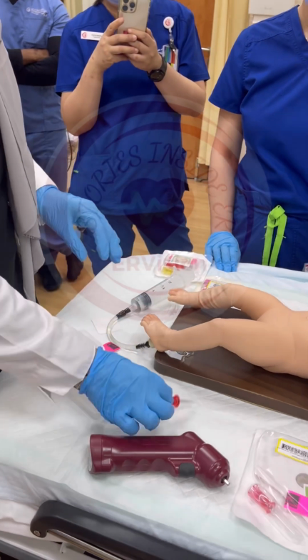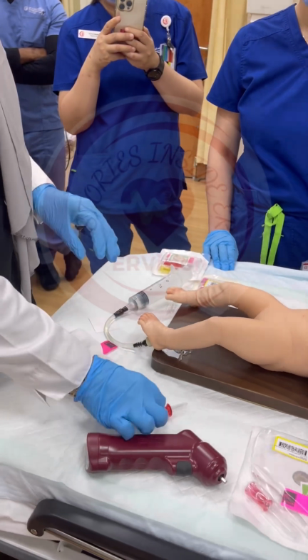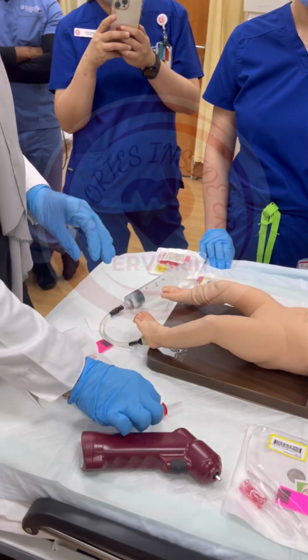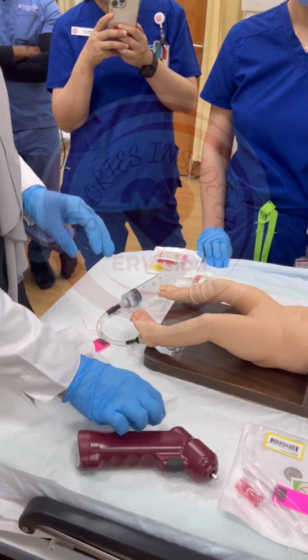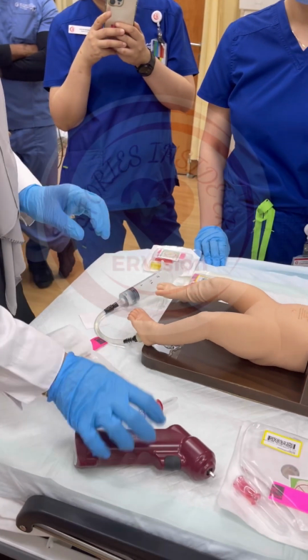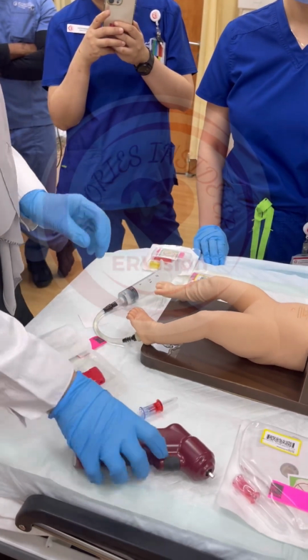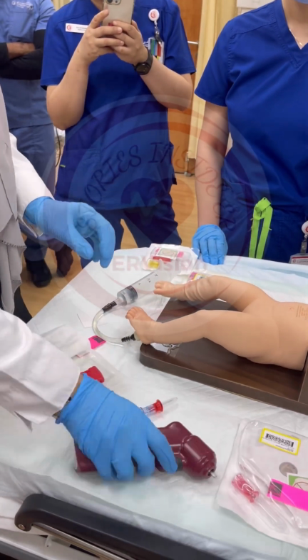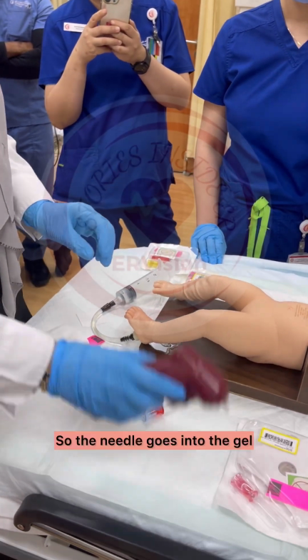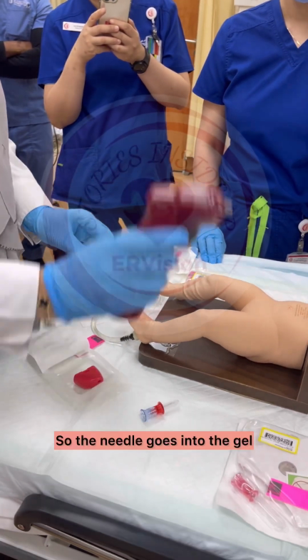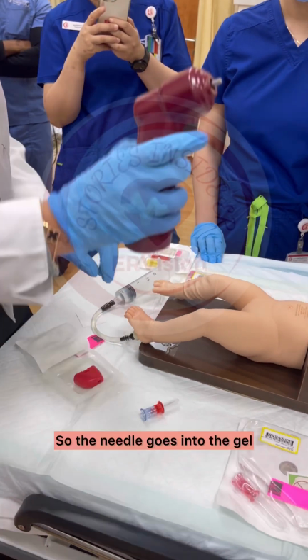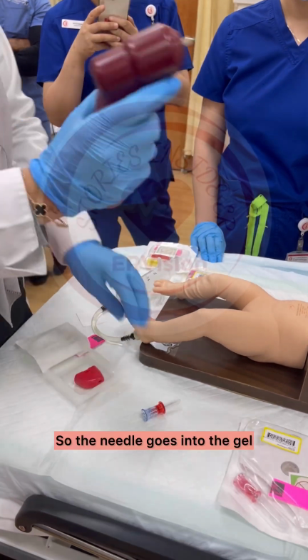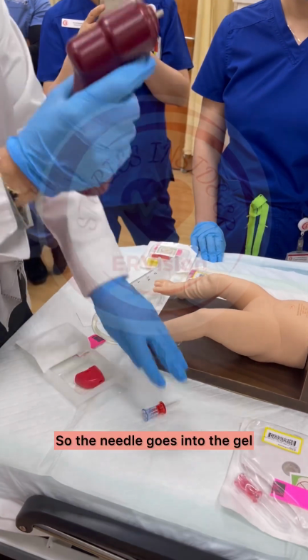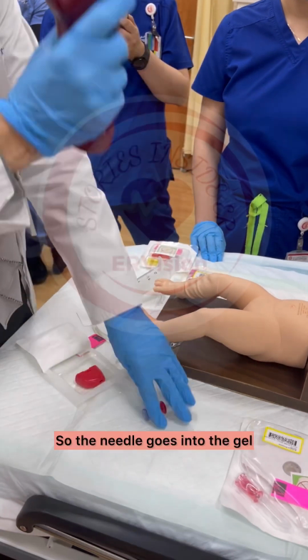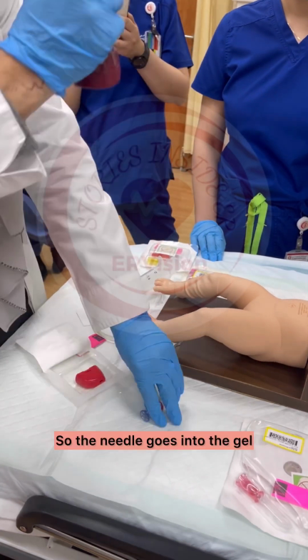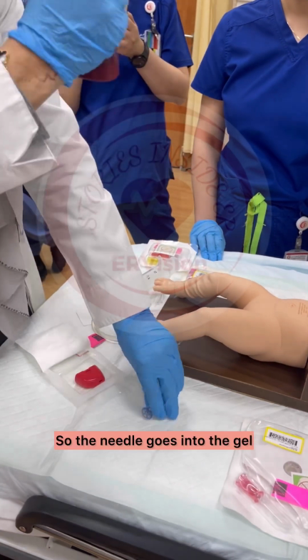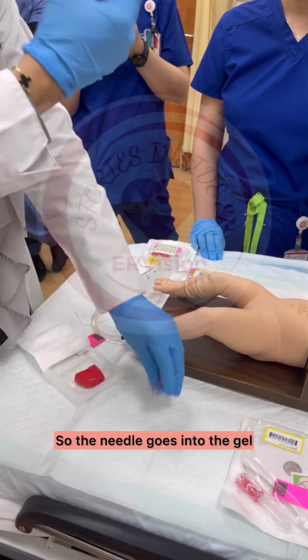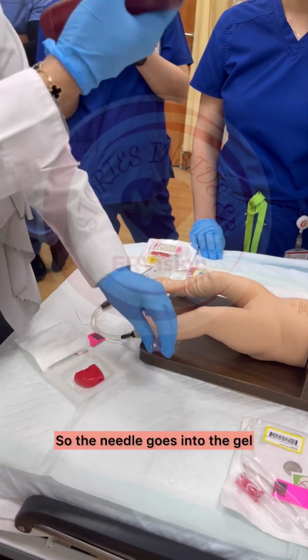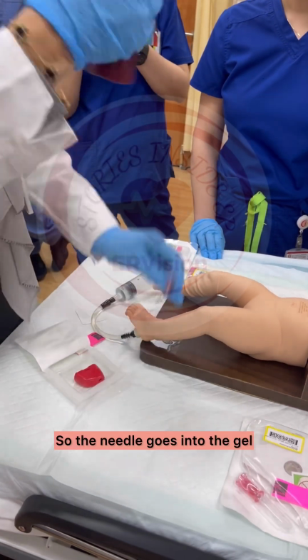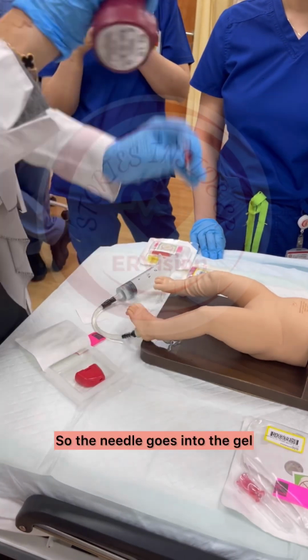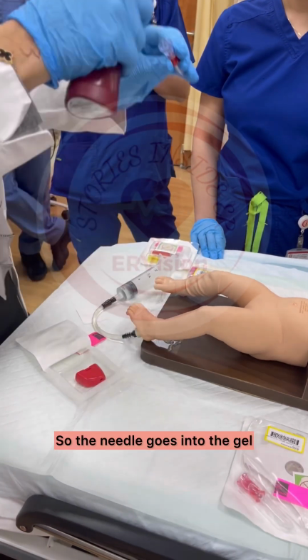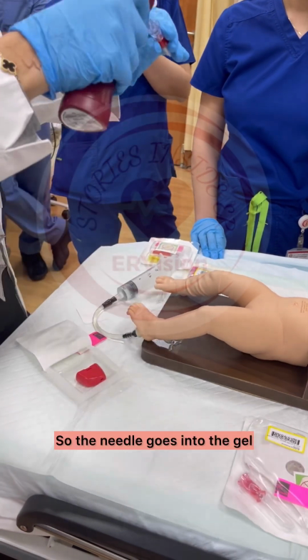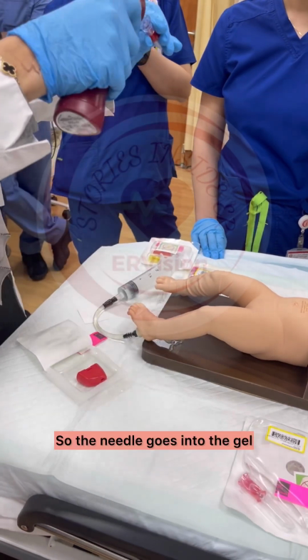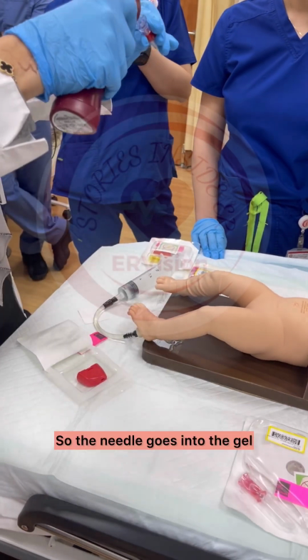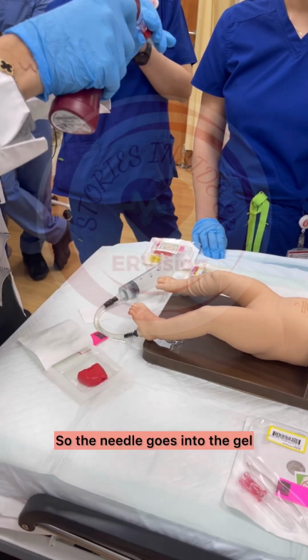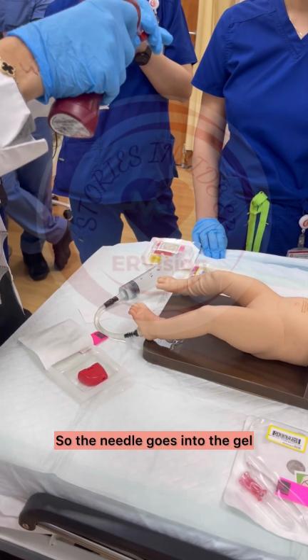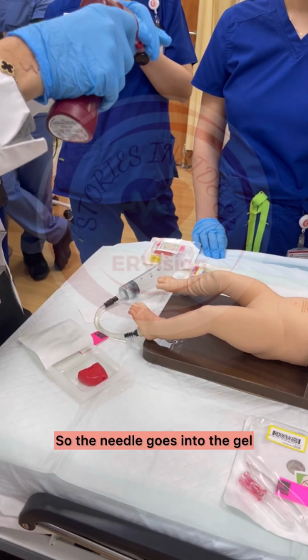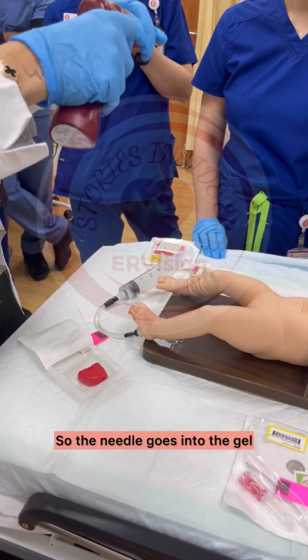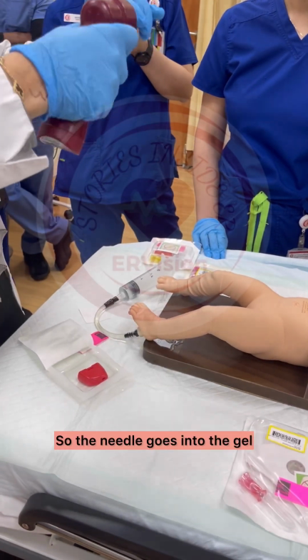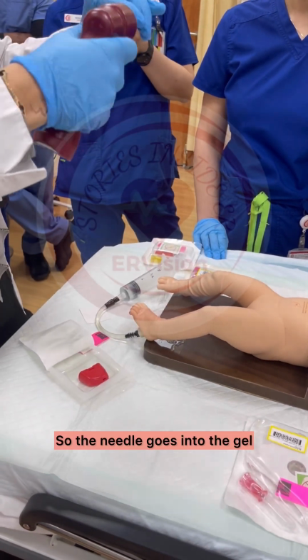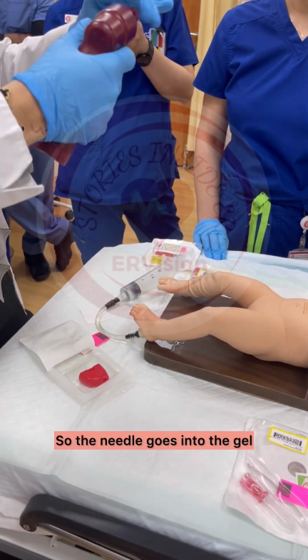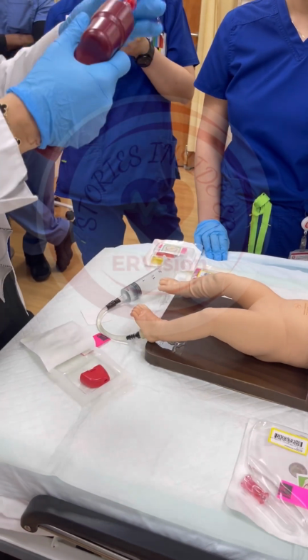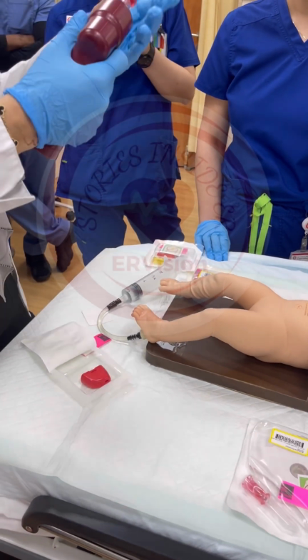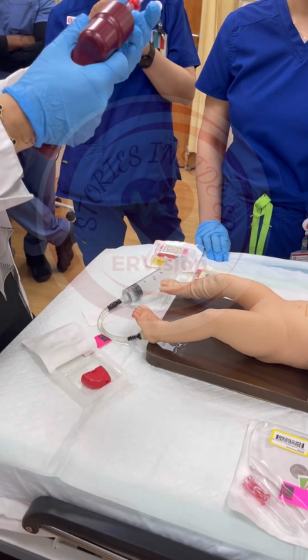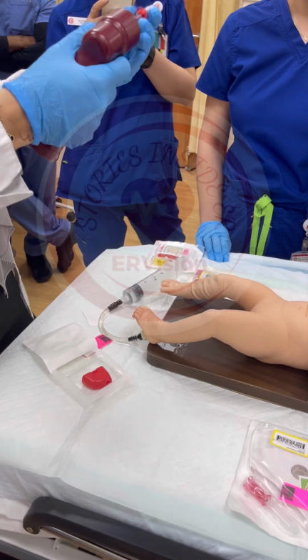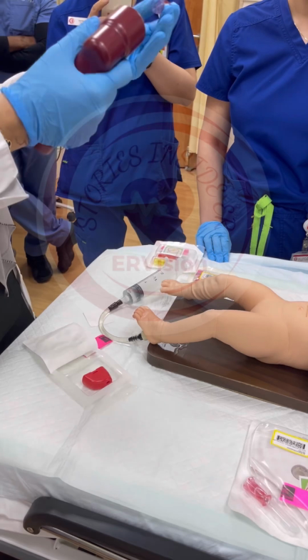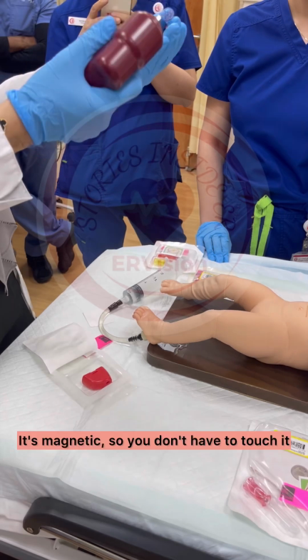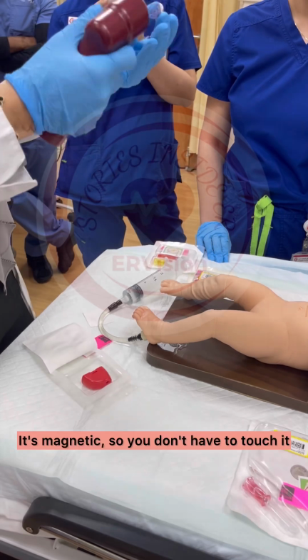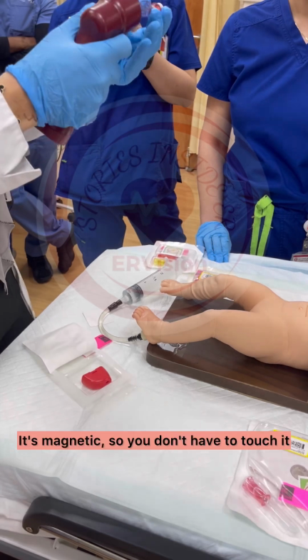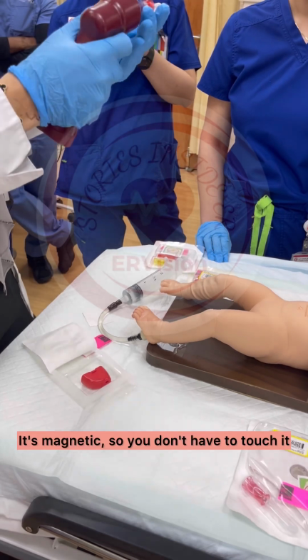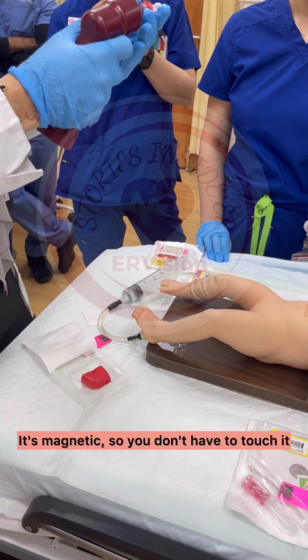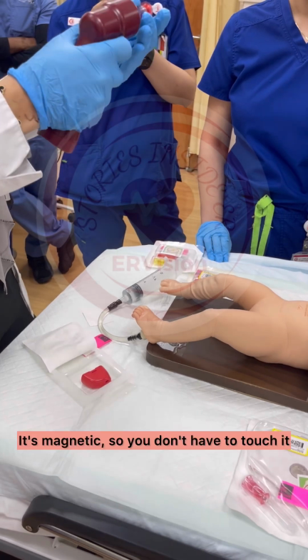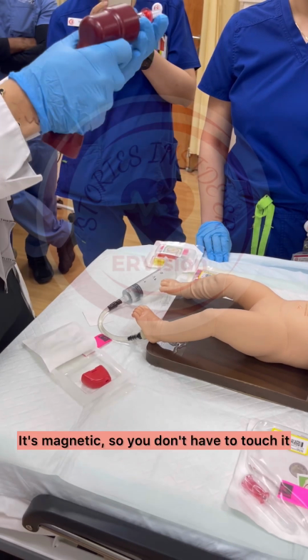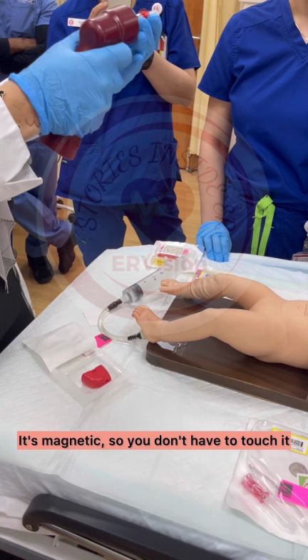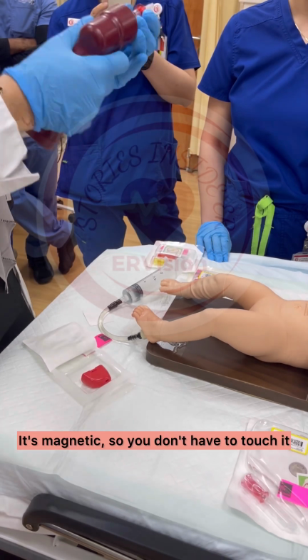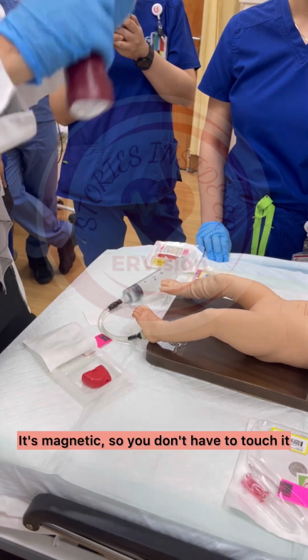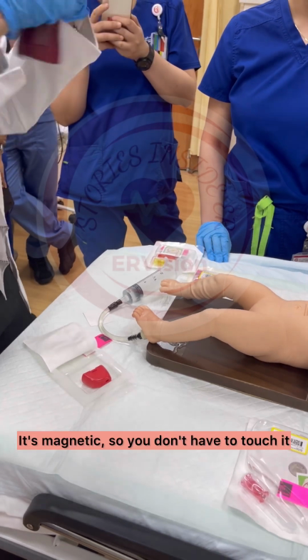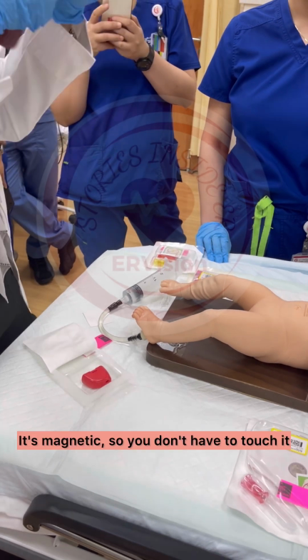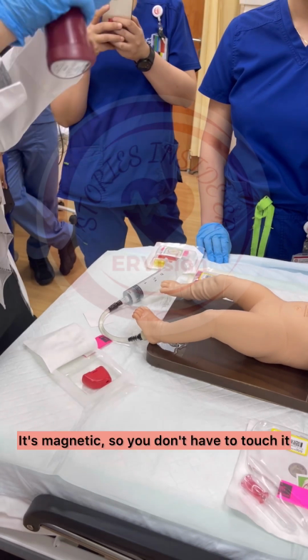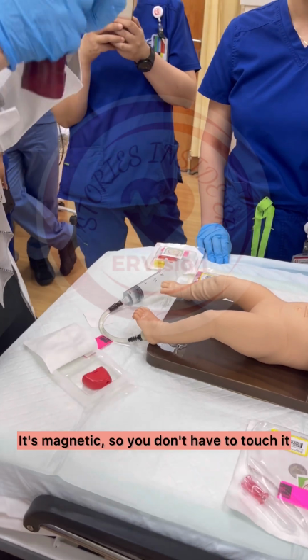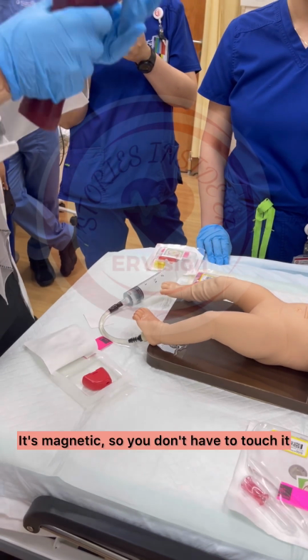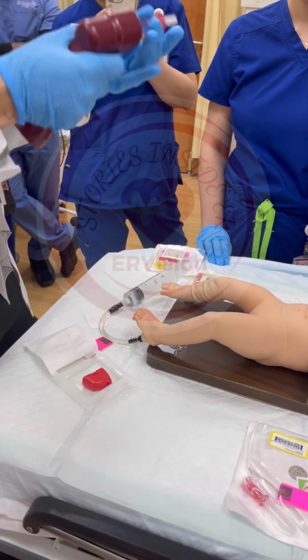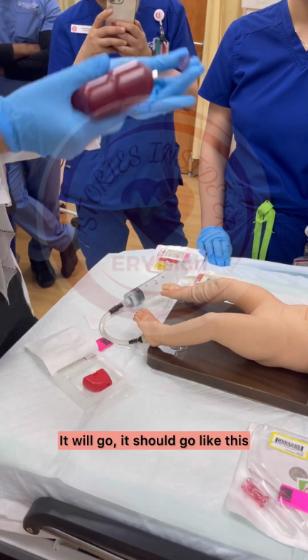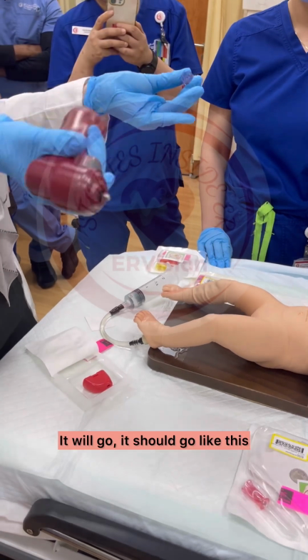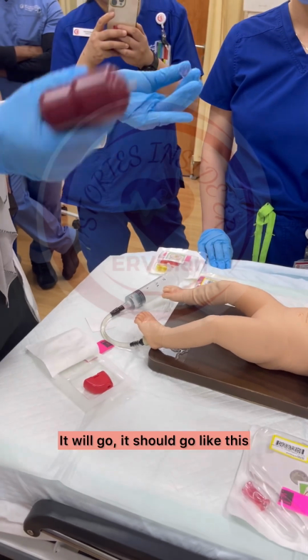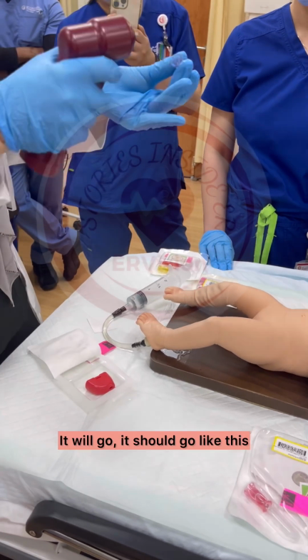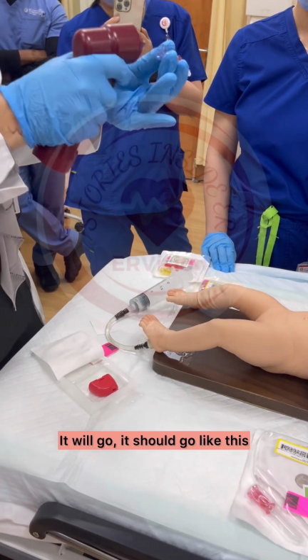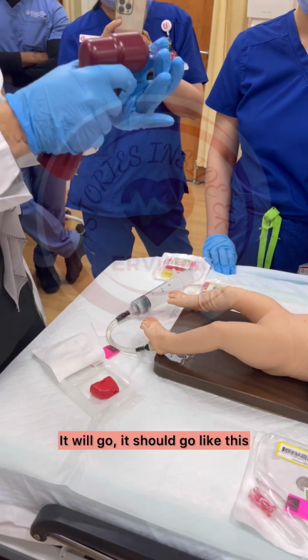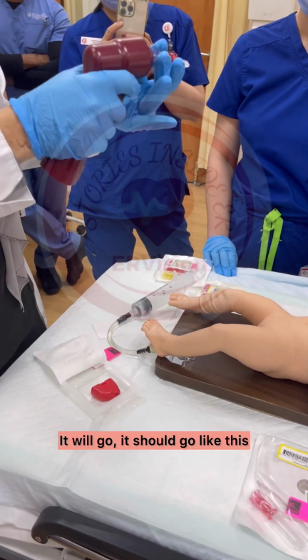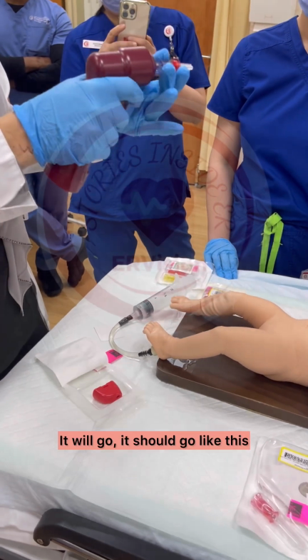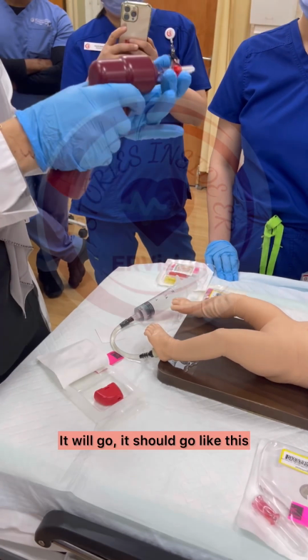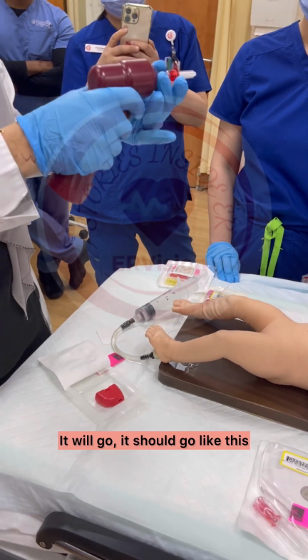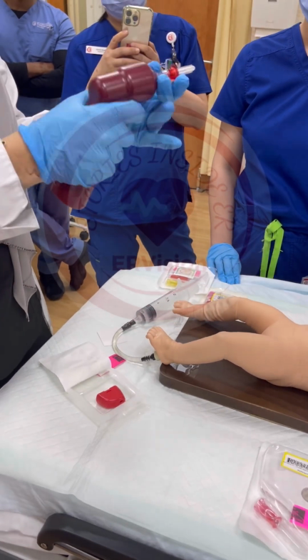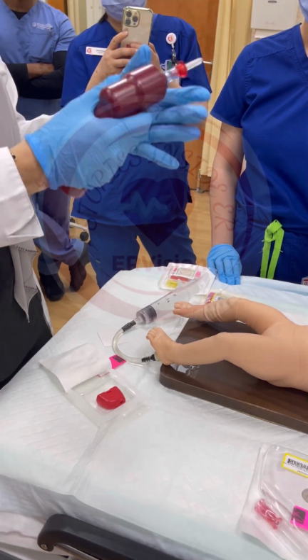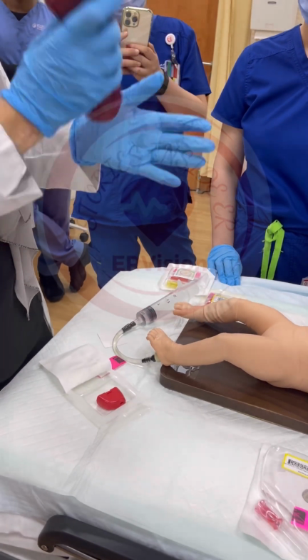The needle goes into the drill. It's magnetic, so you don't have to touch it — it will go. It should go like this.